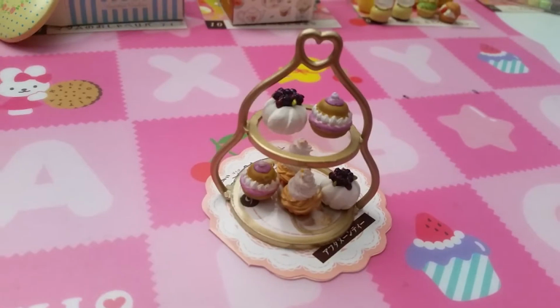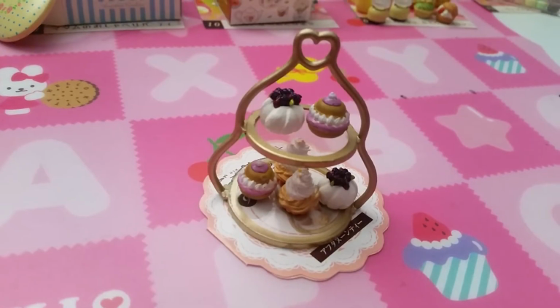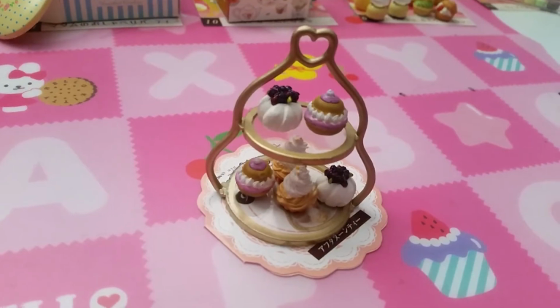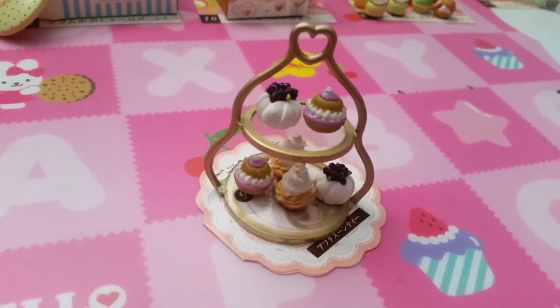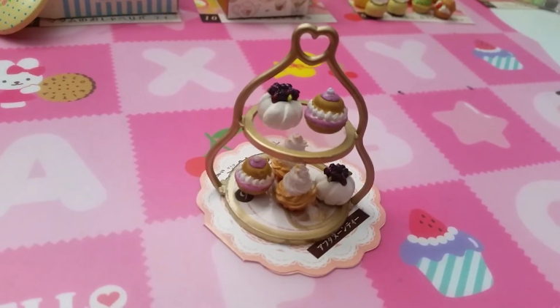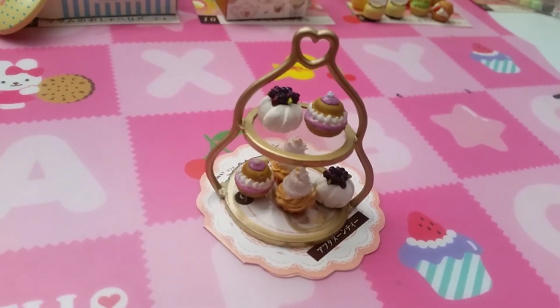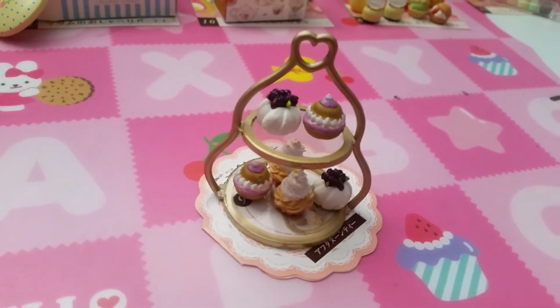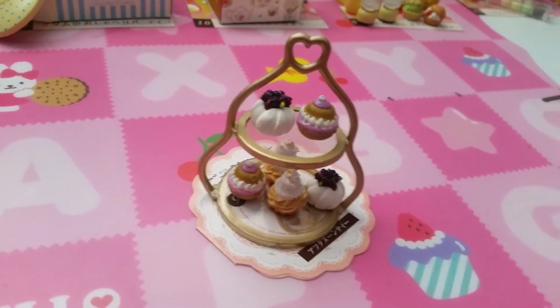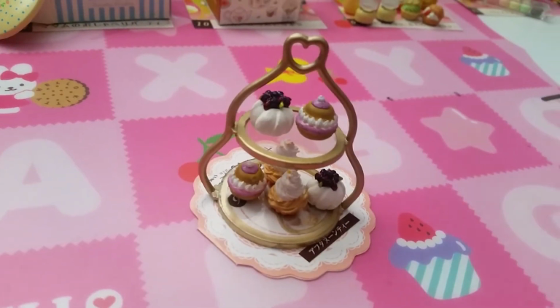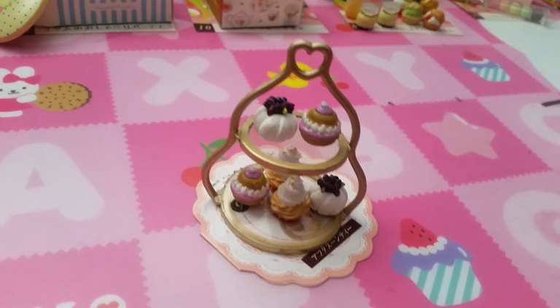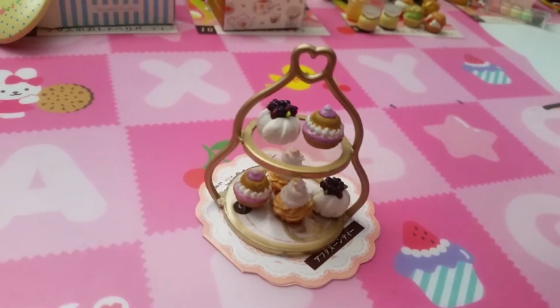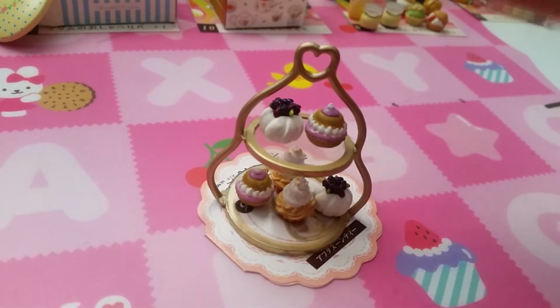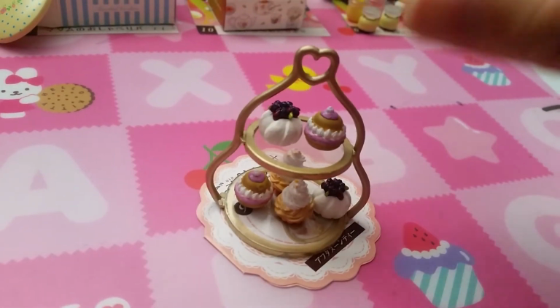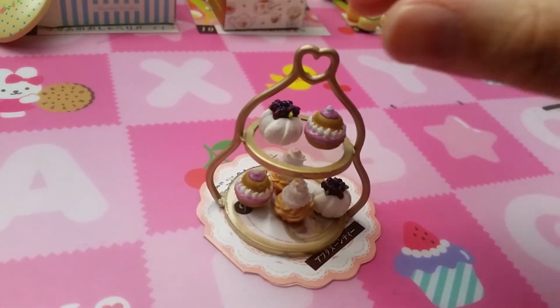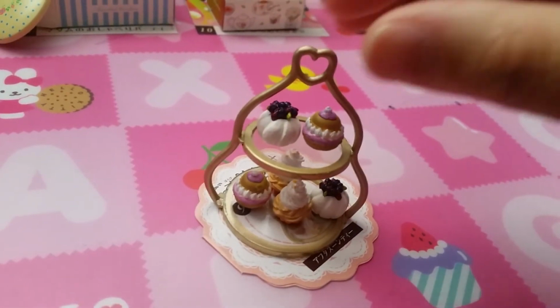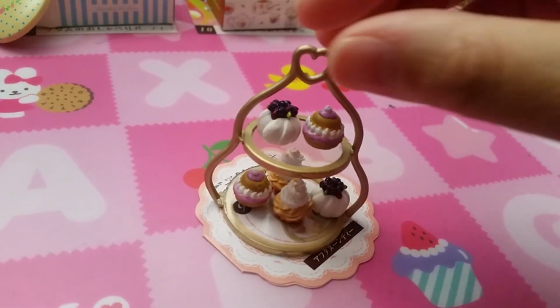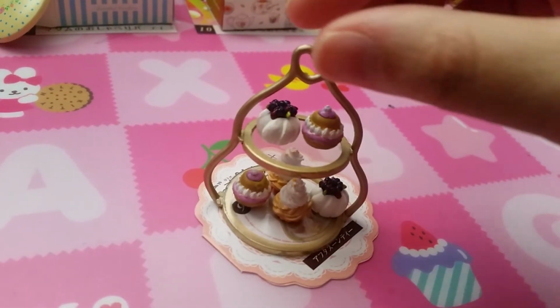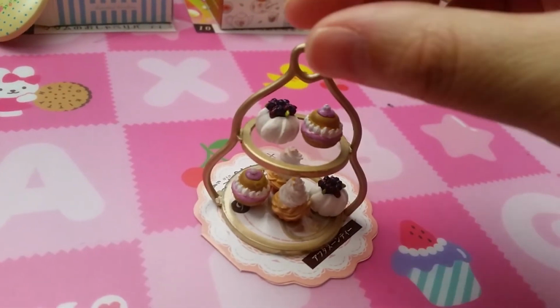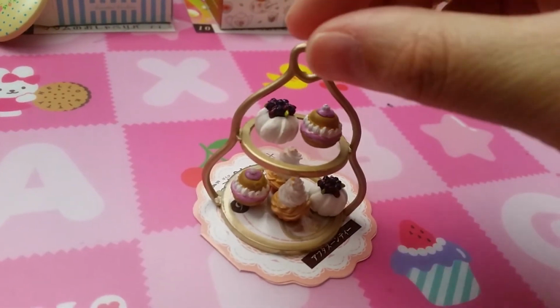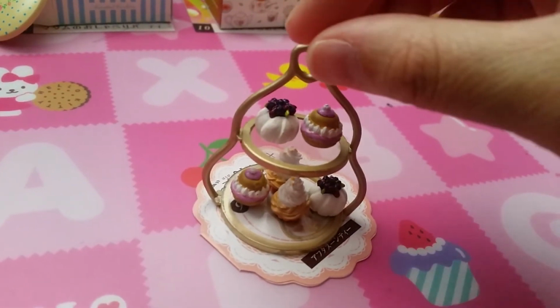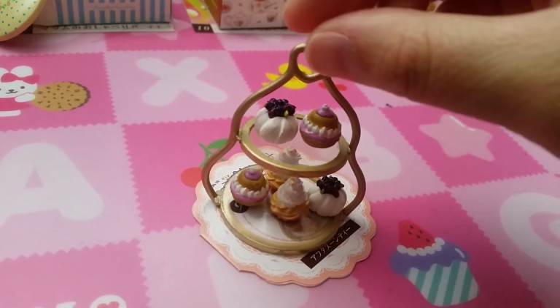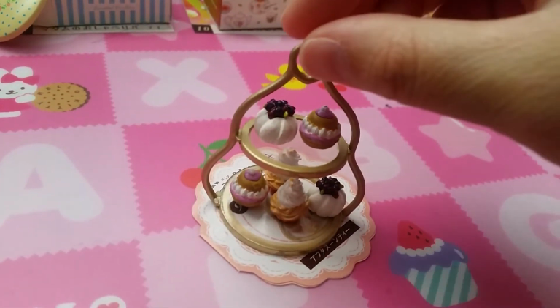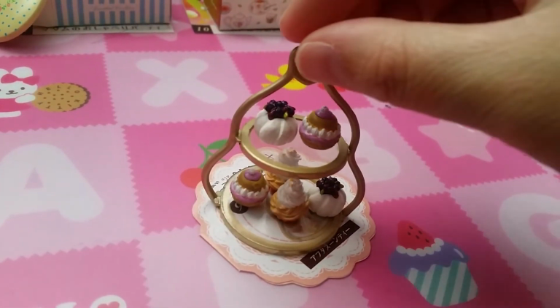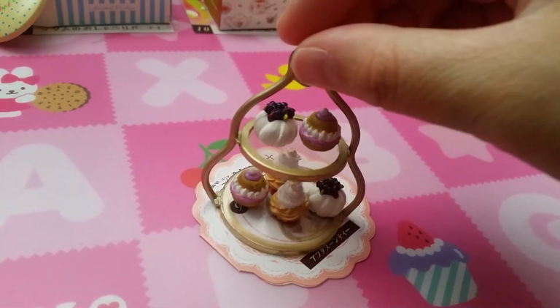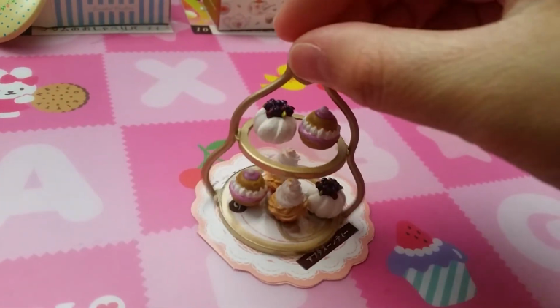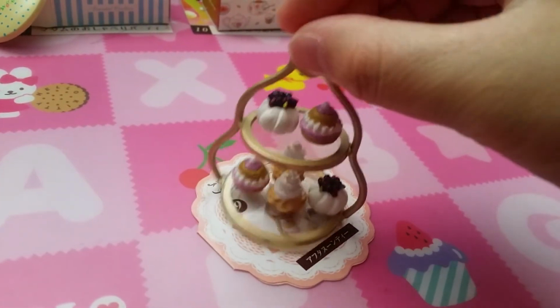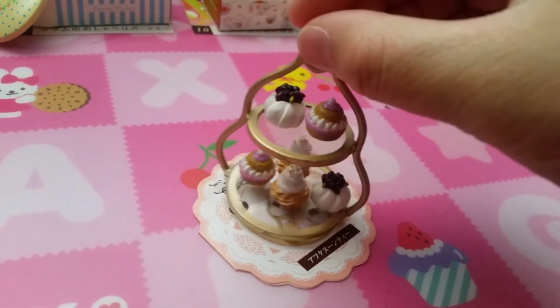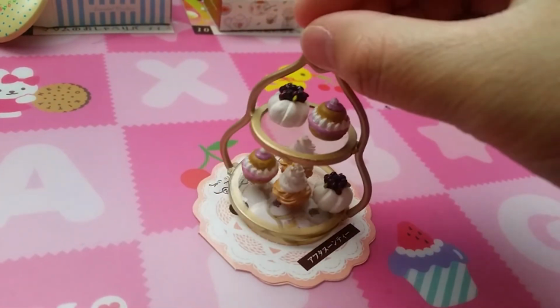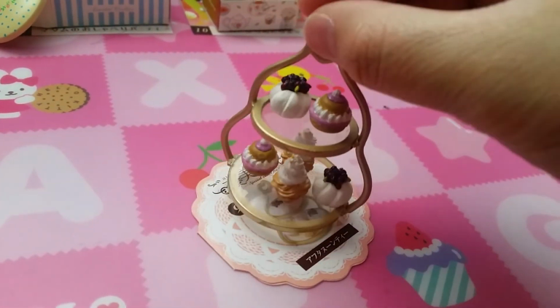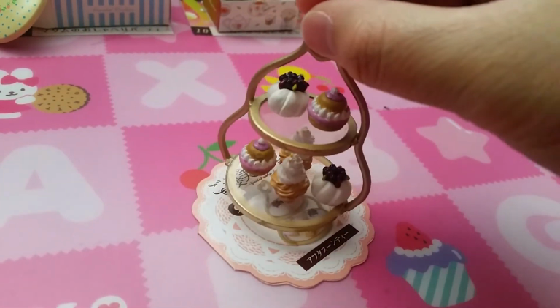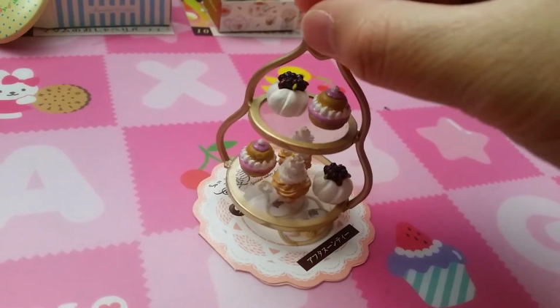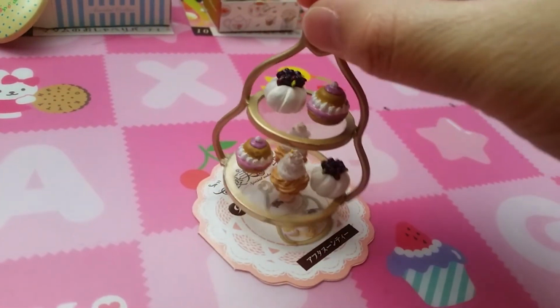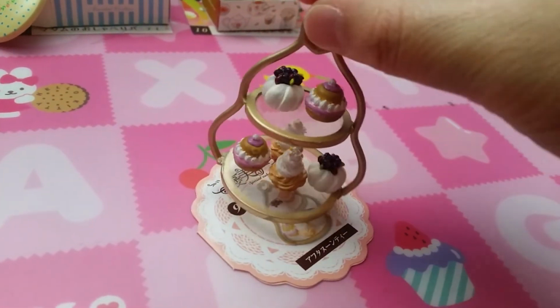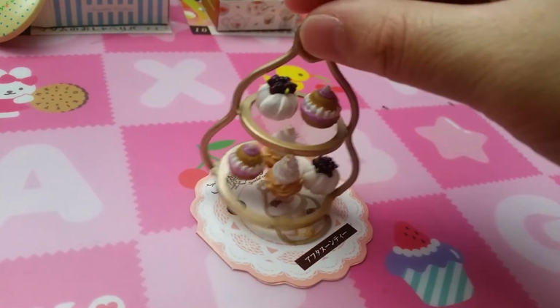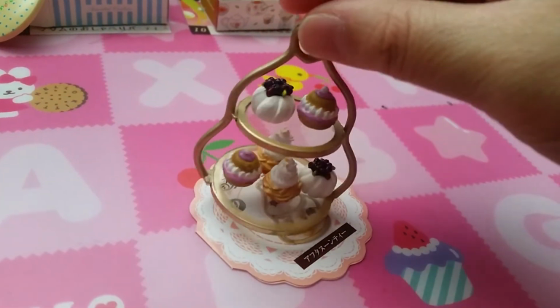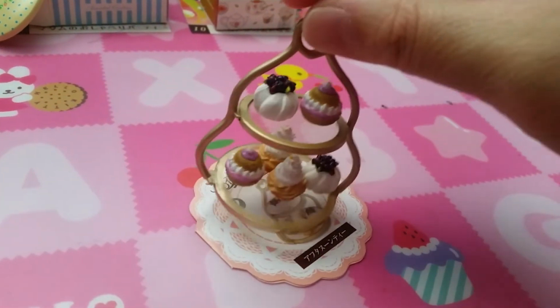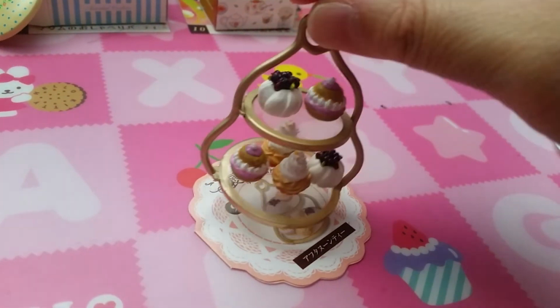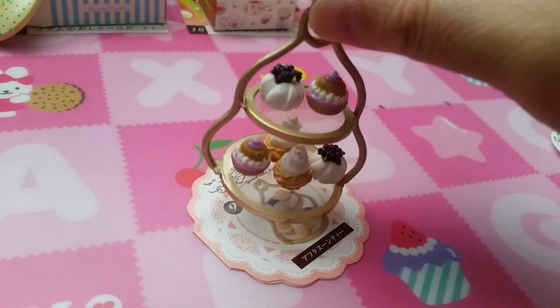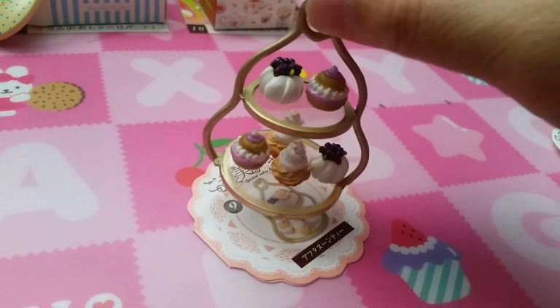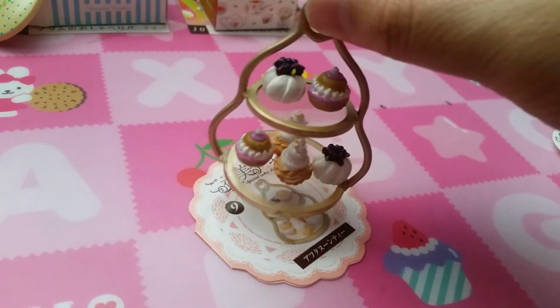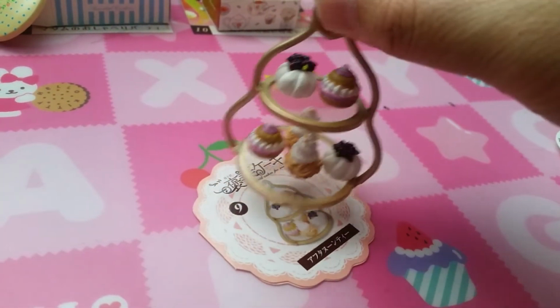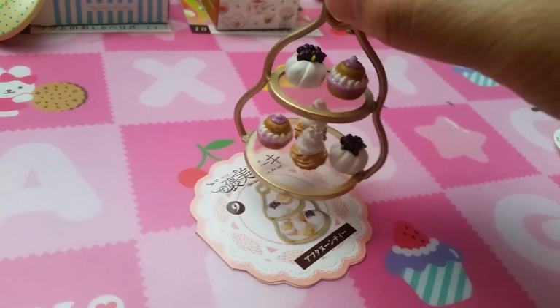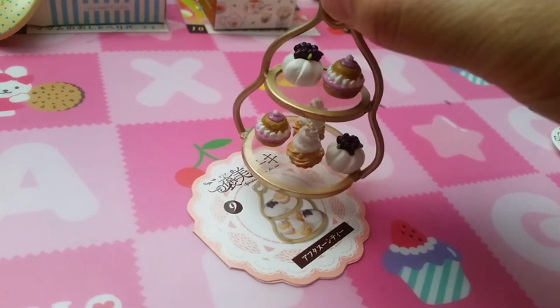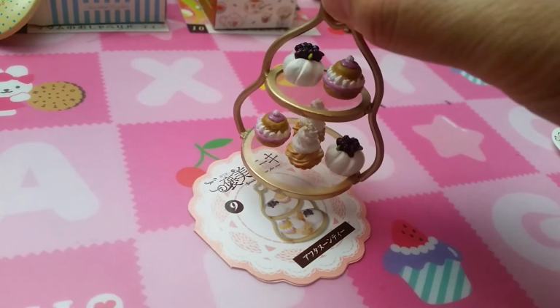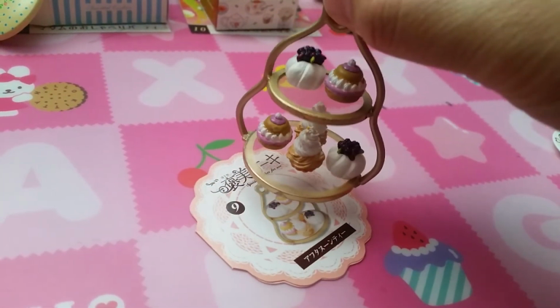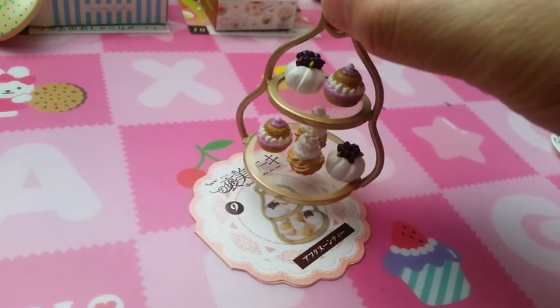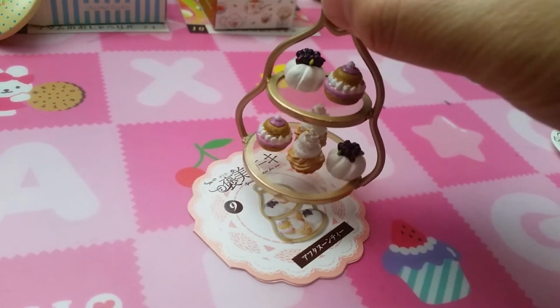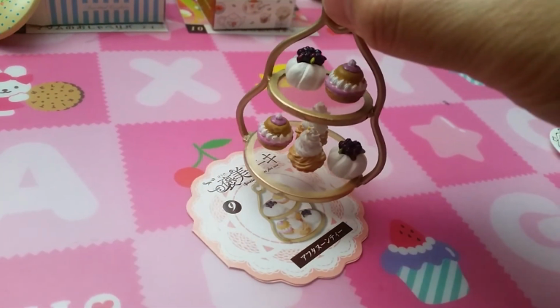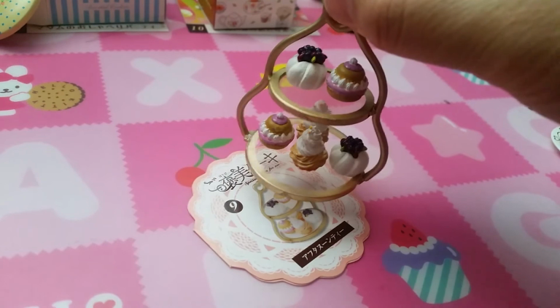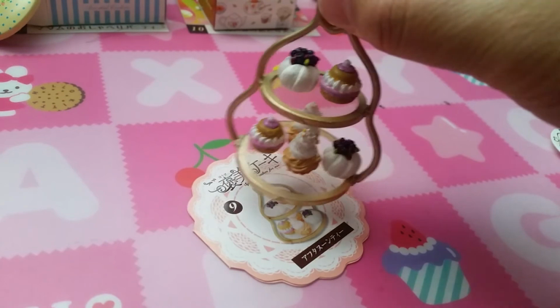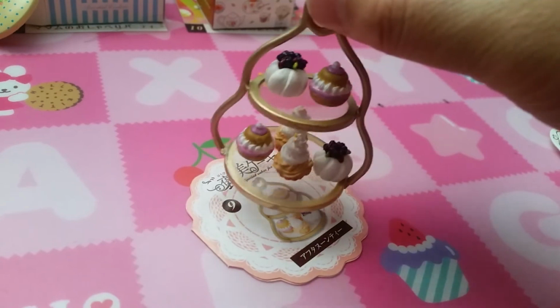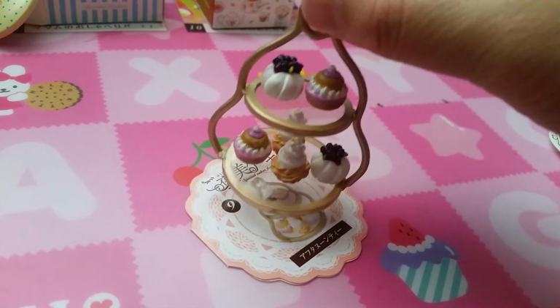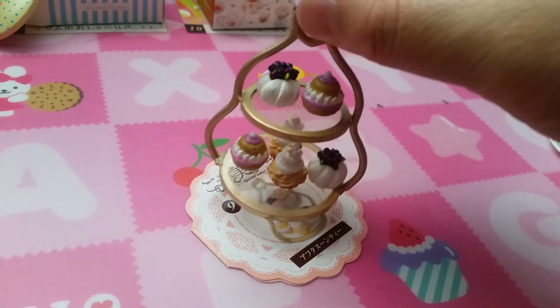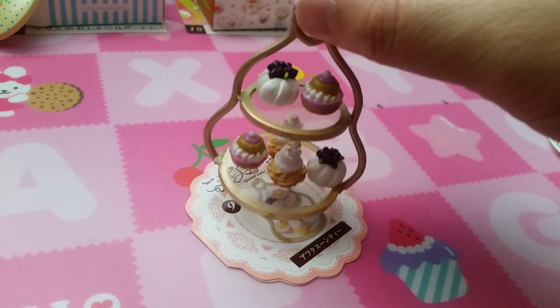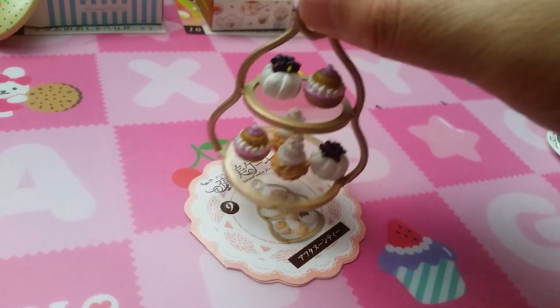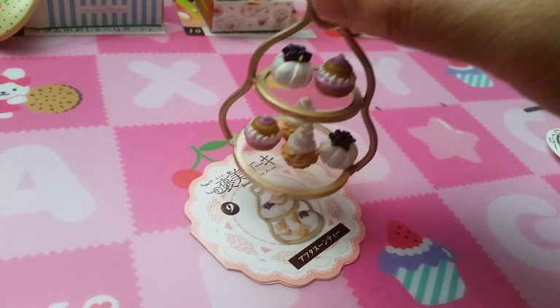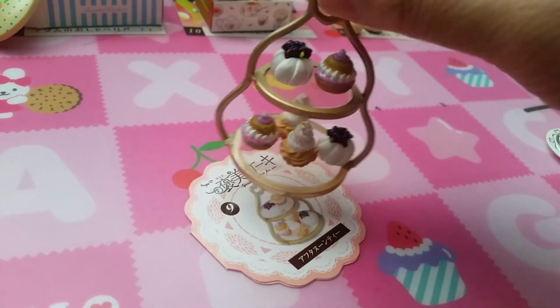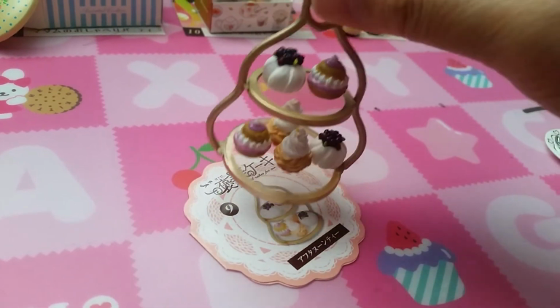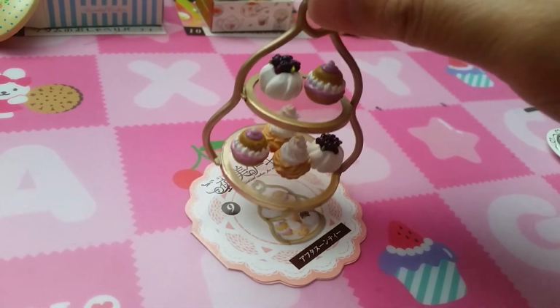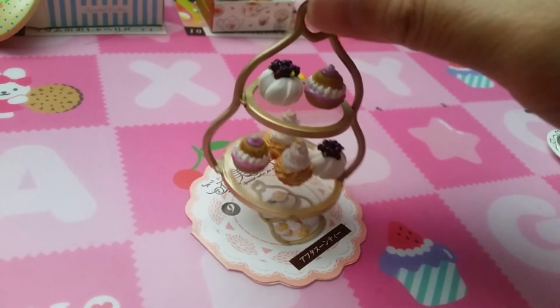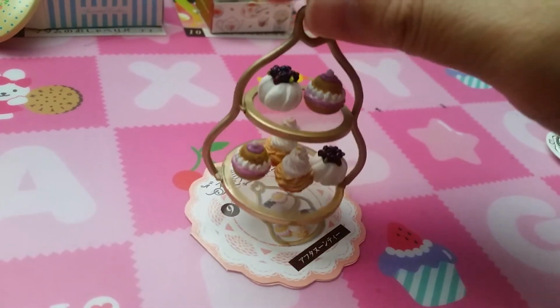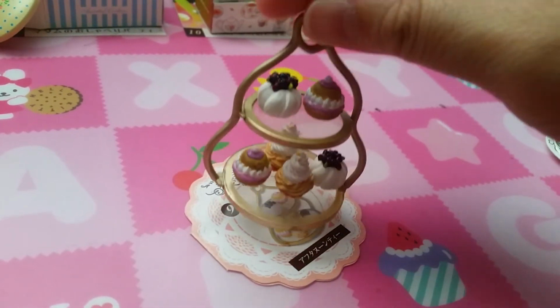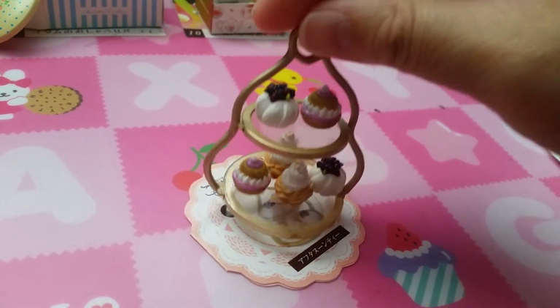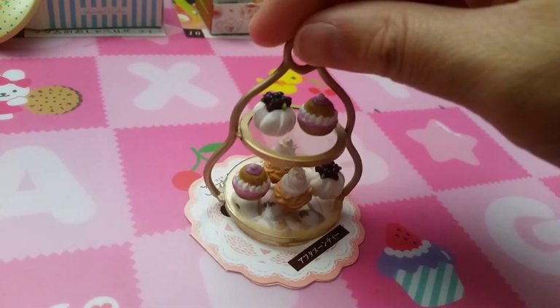Set nine is like a tea time tower — very cute — with six different pastries.